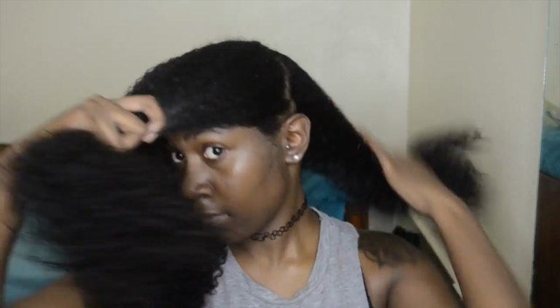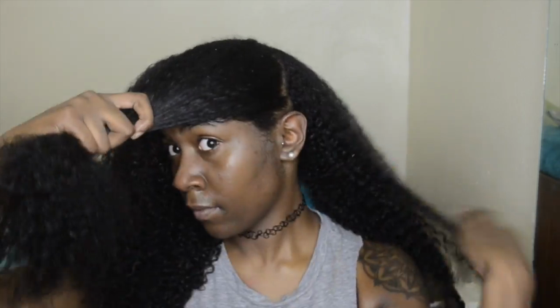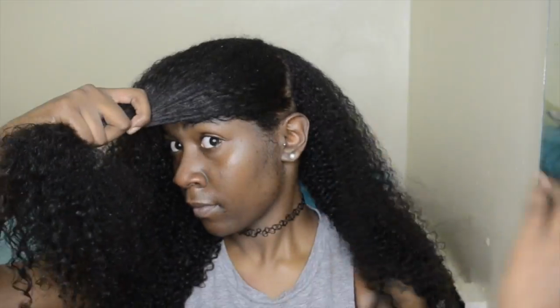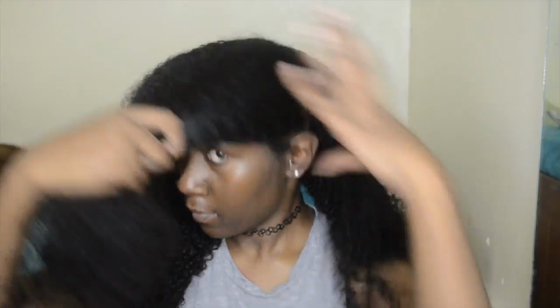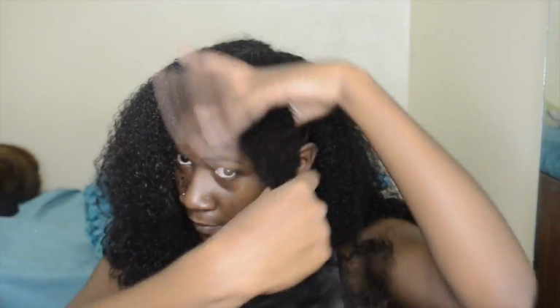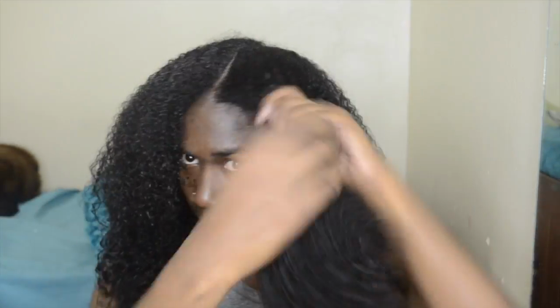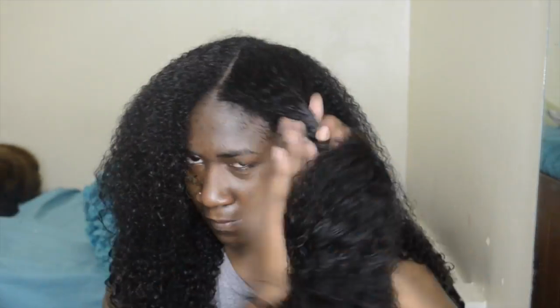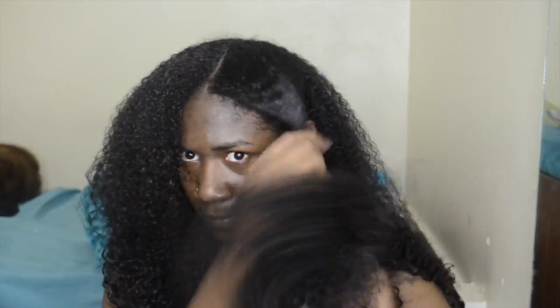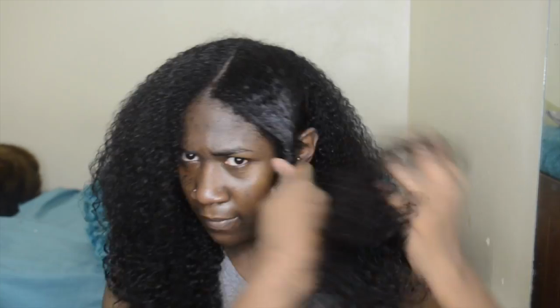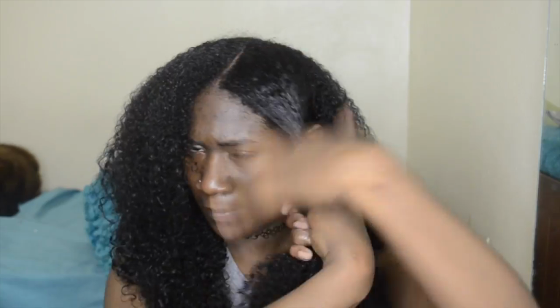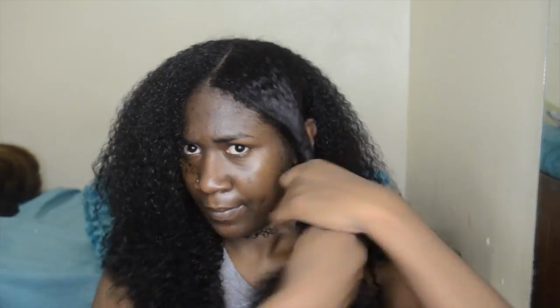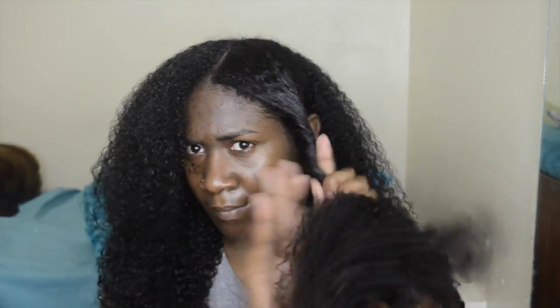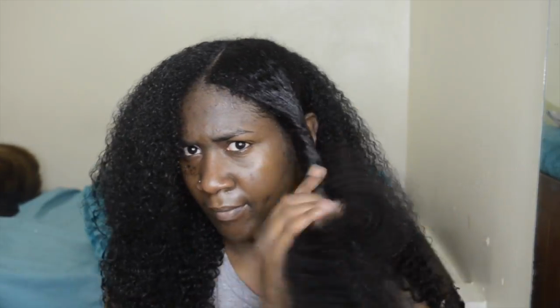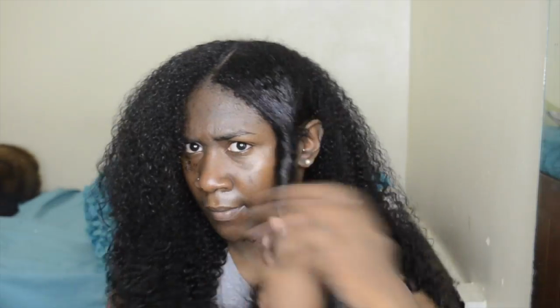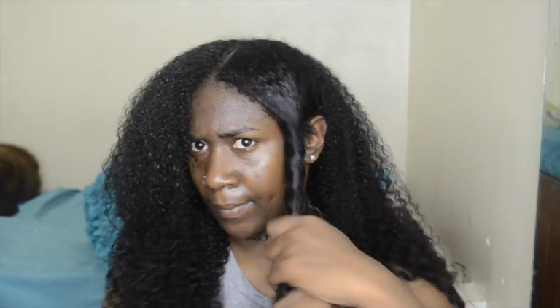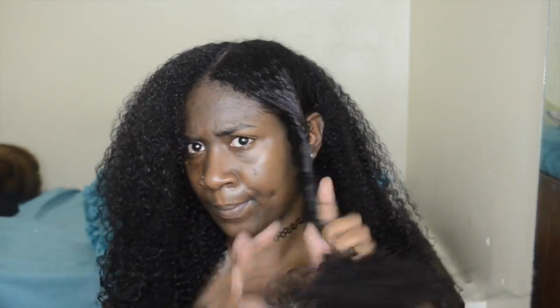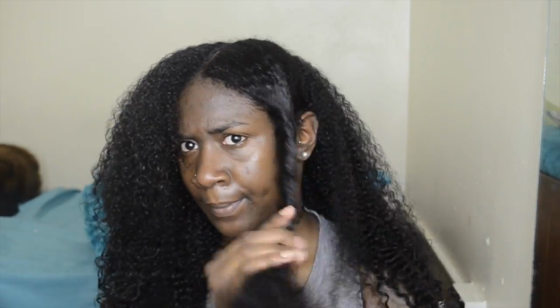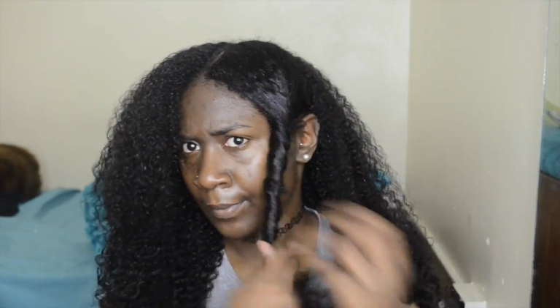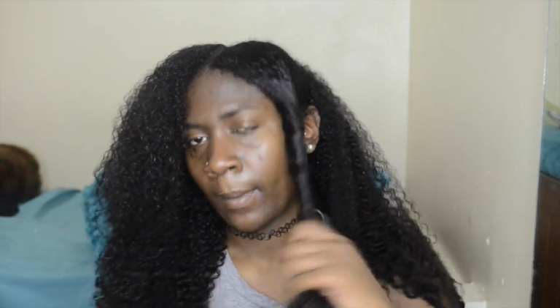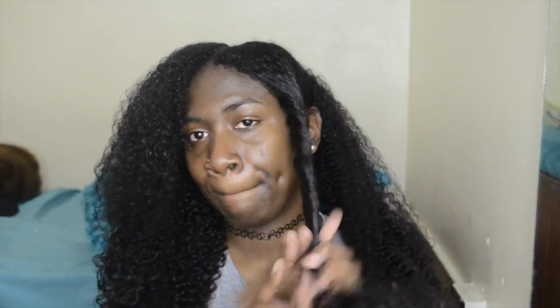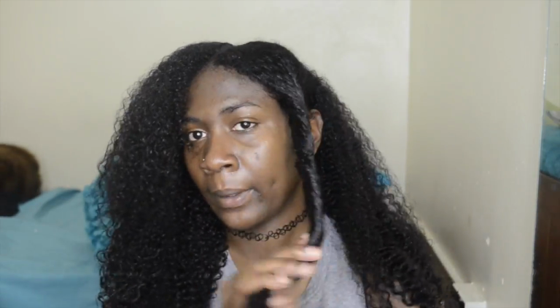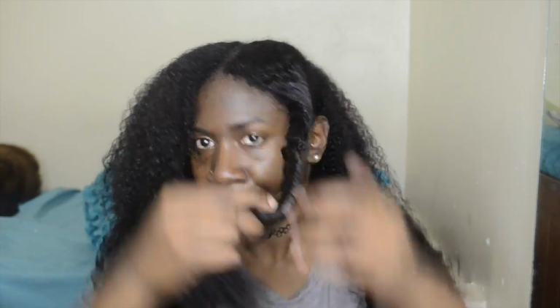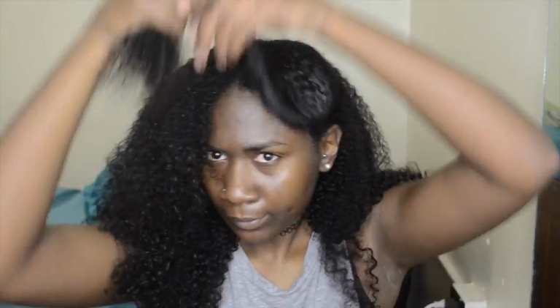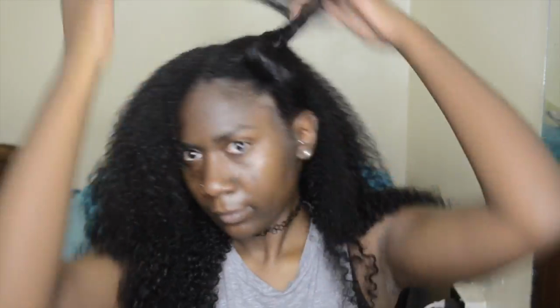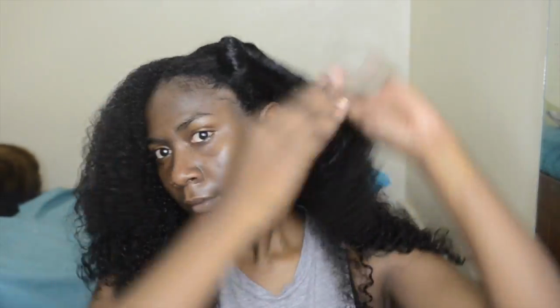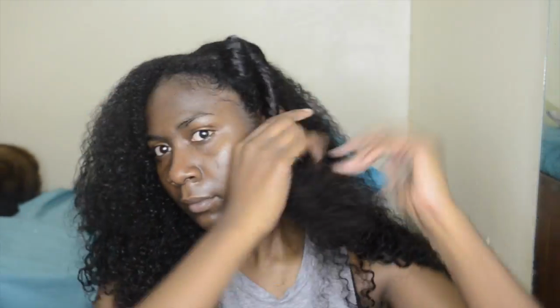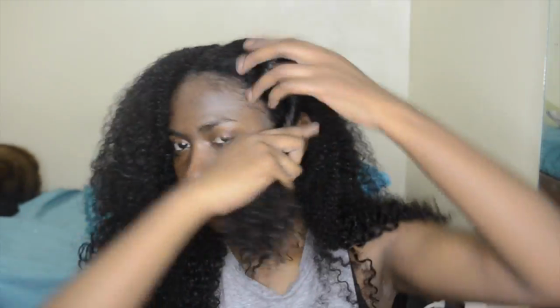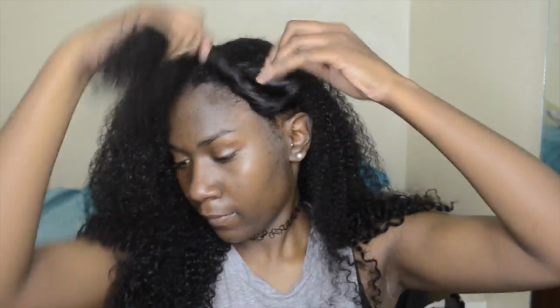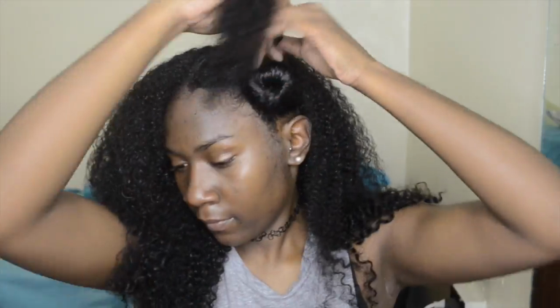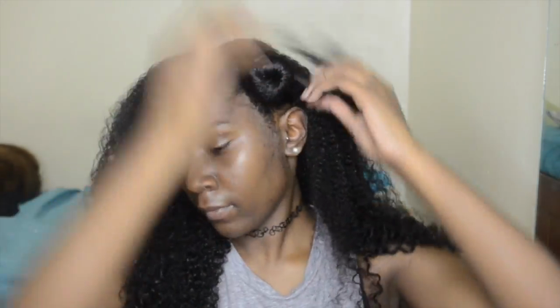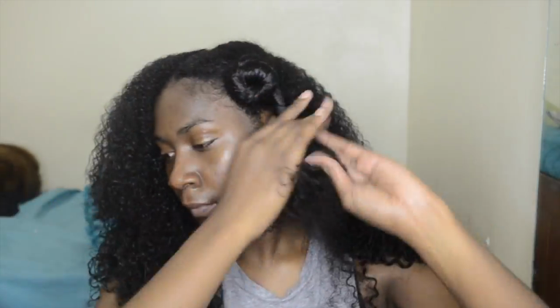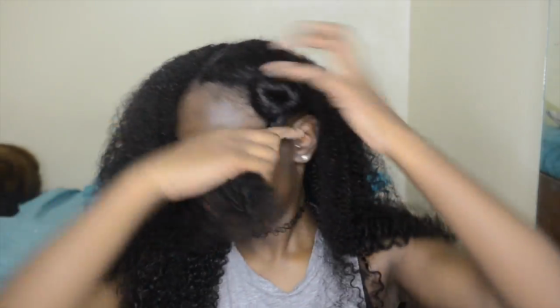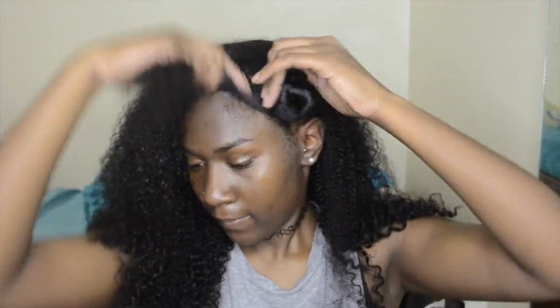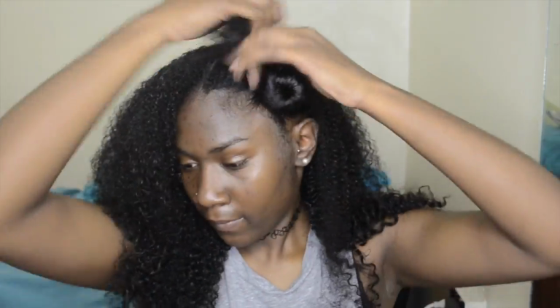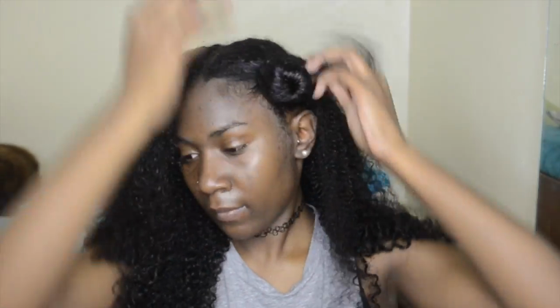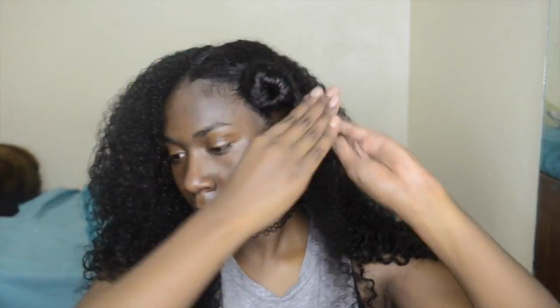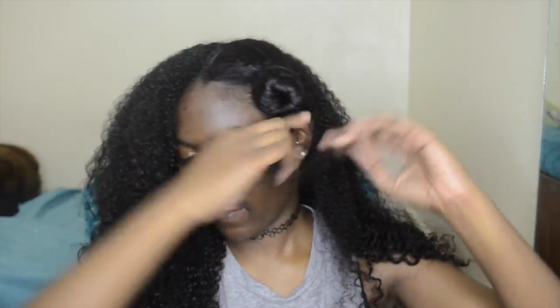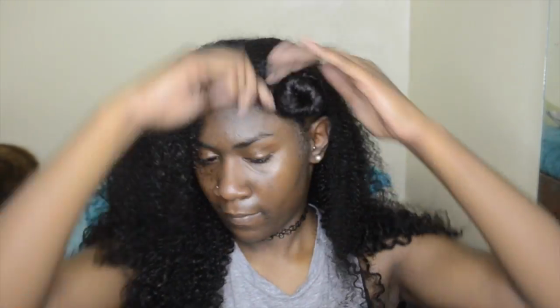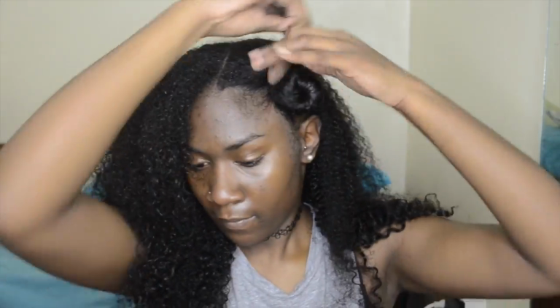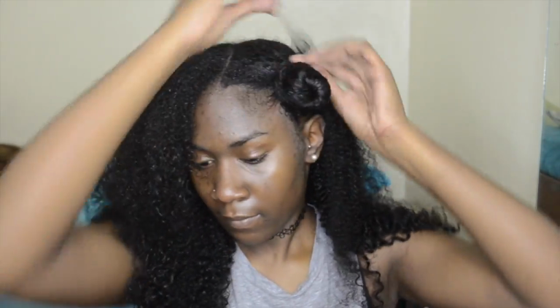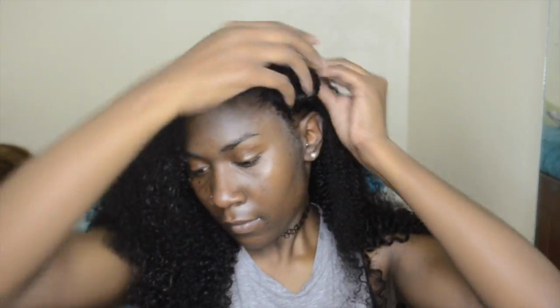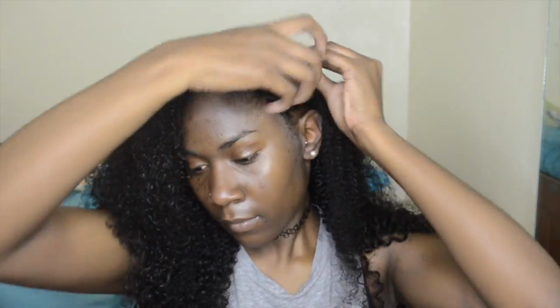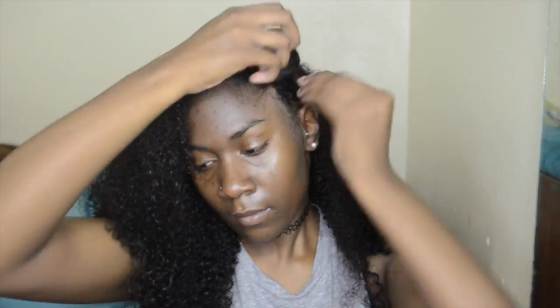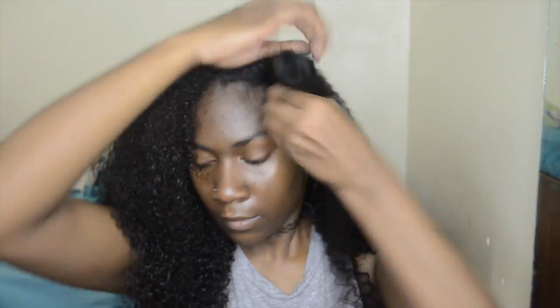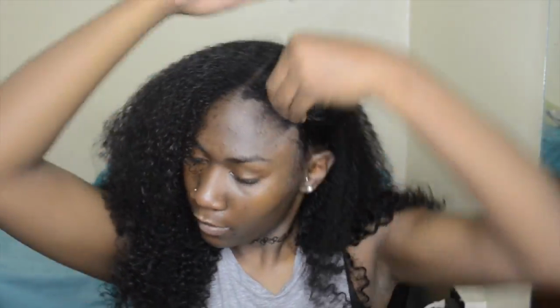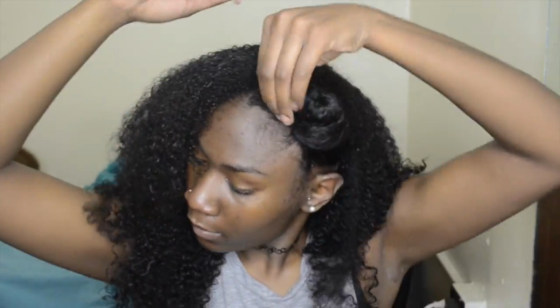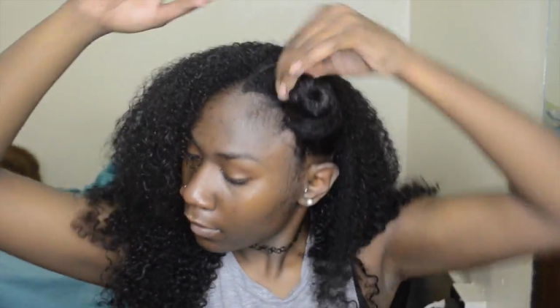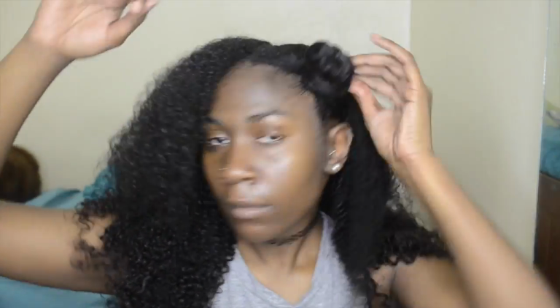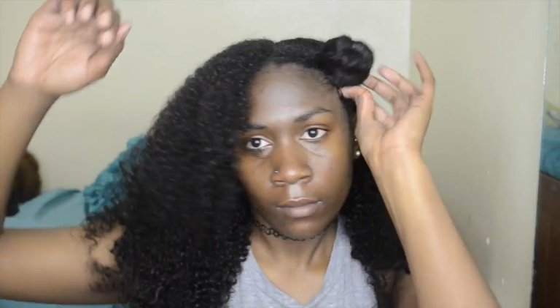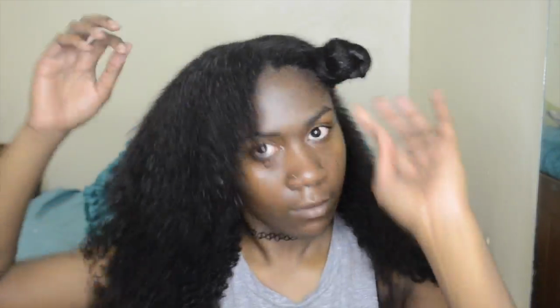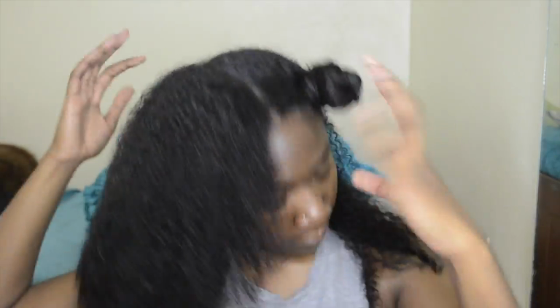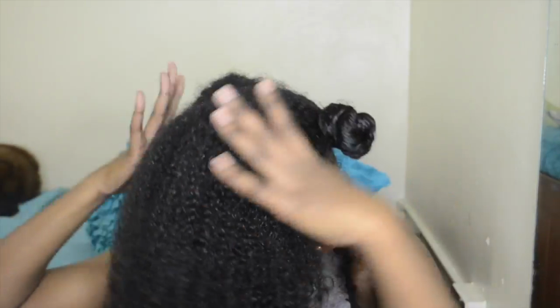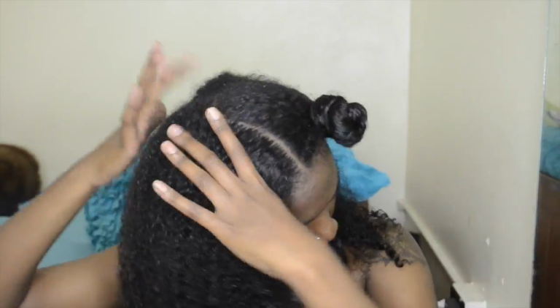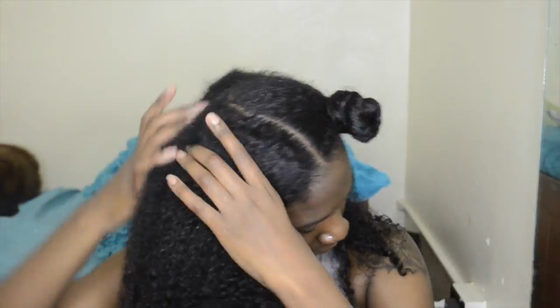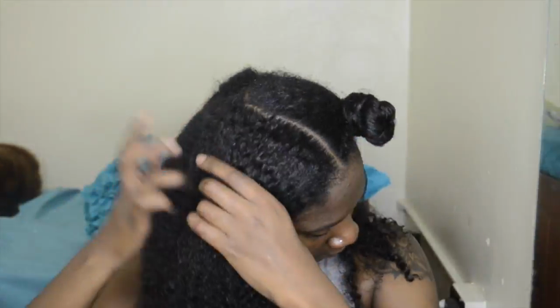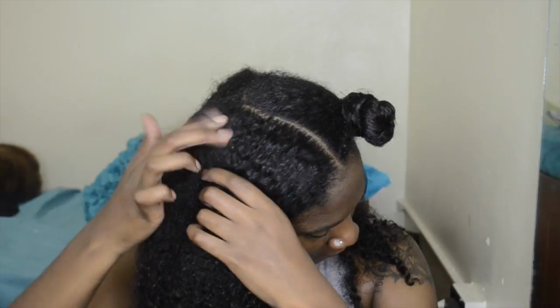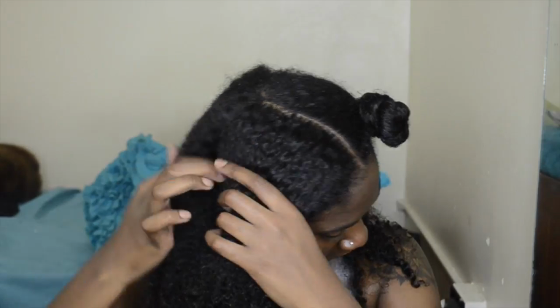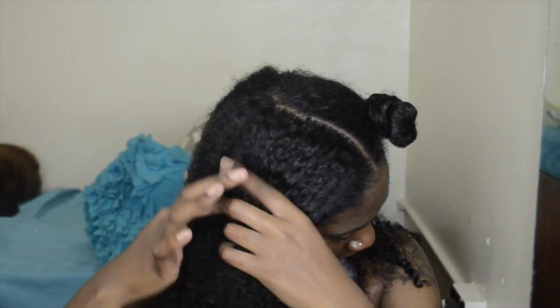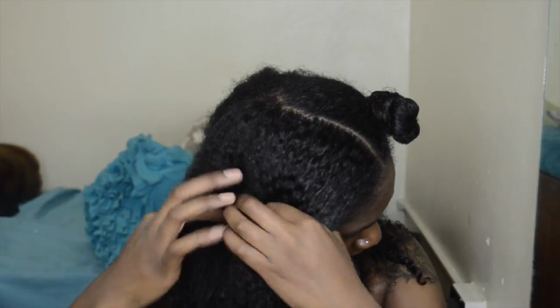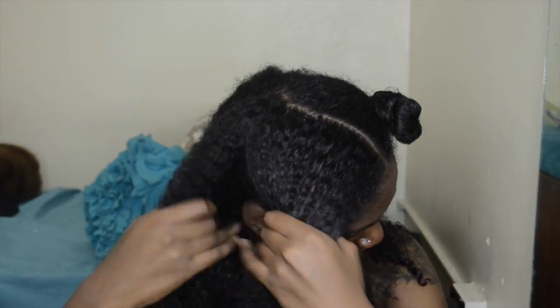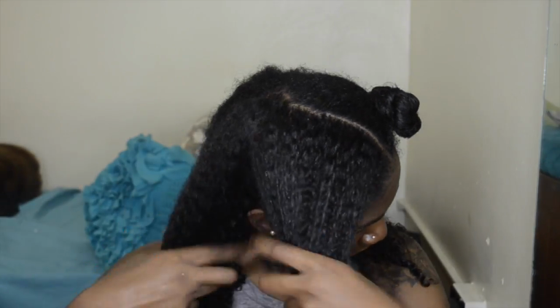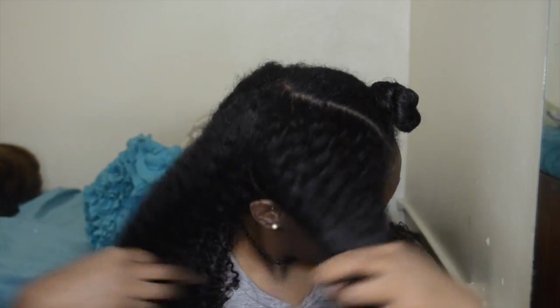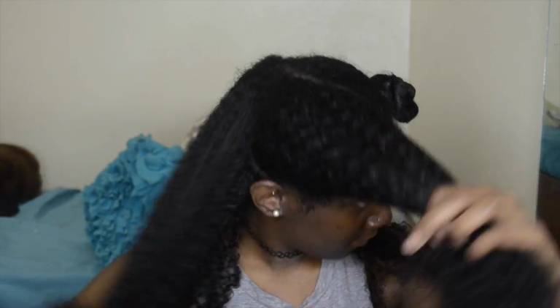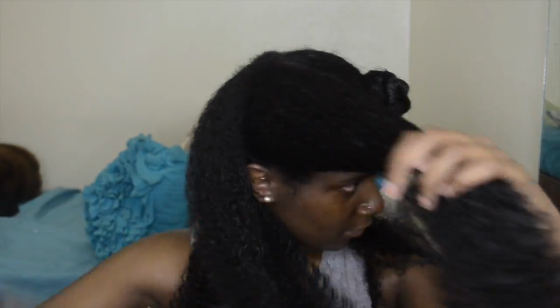Now I'm just going to section my hair — you know how I like to do it — into four sections. I start in the back first whenever I do any type of style.